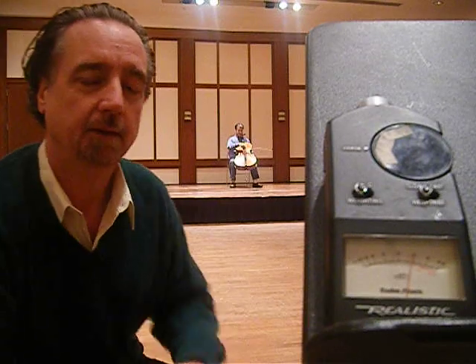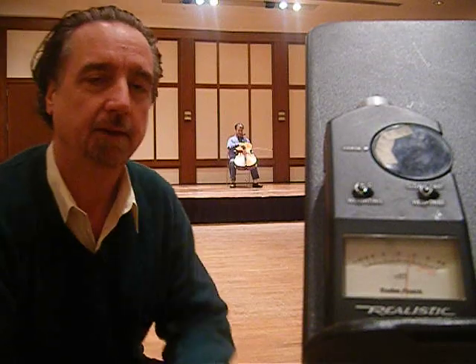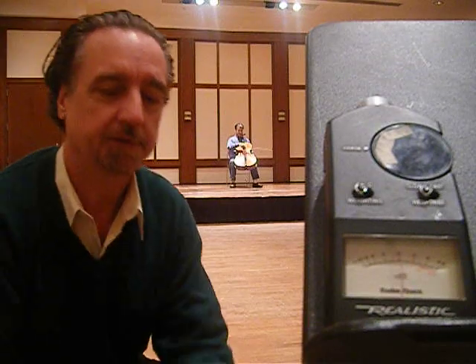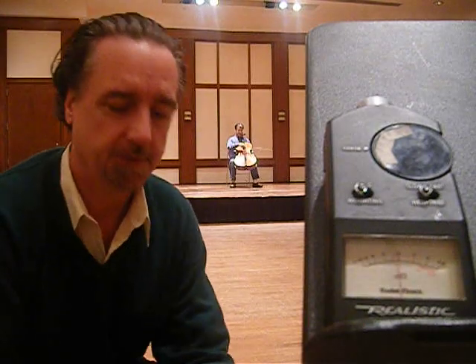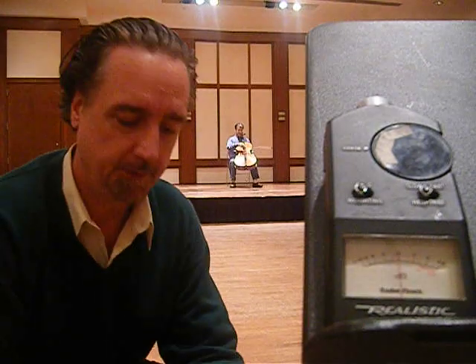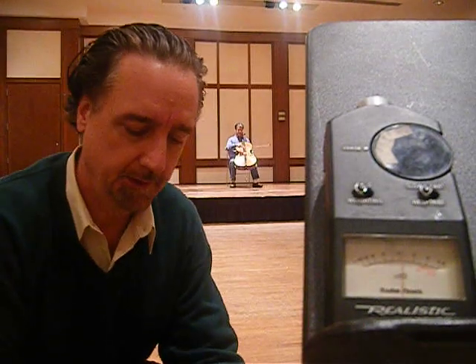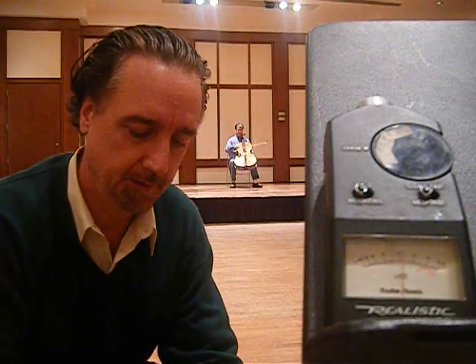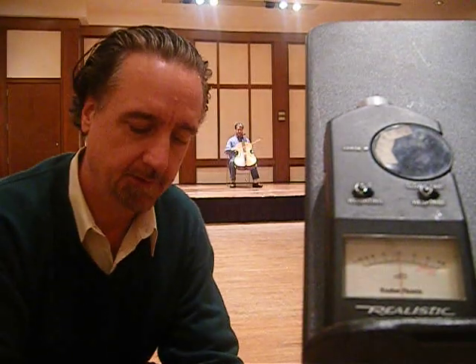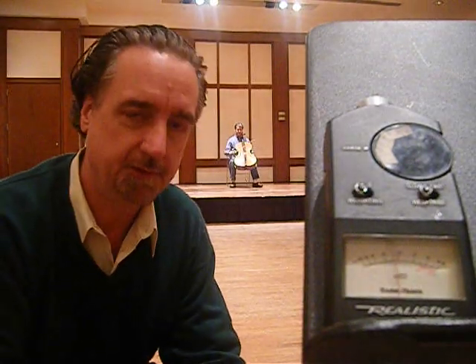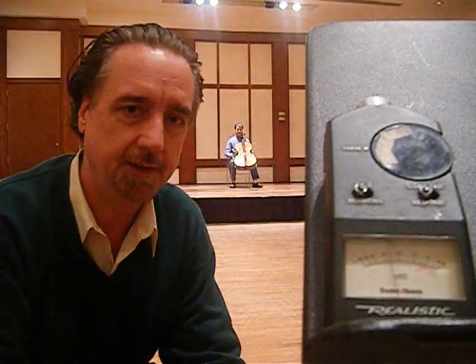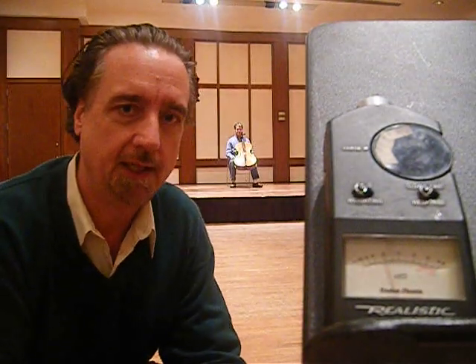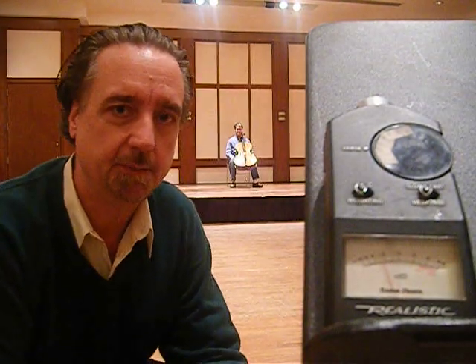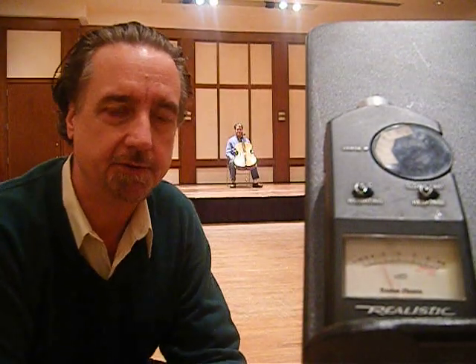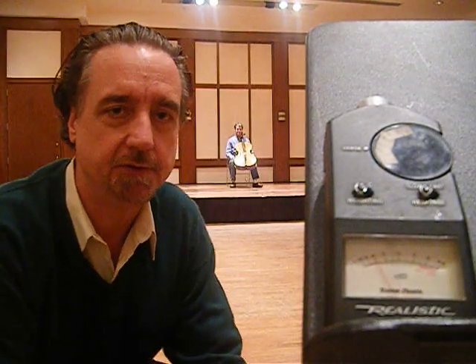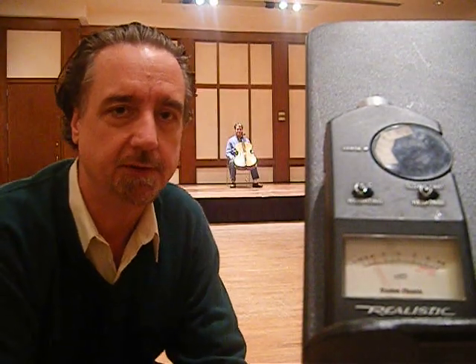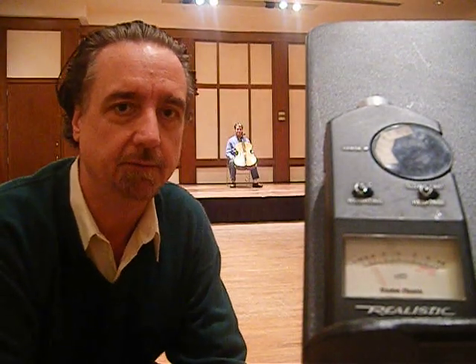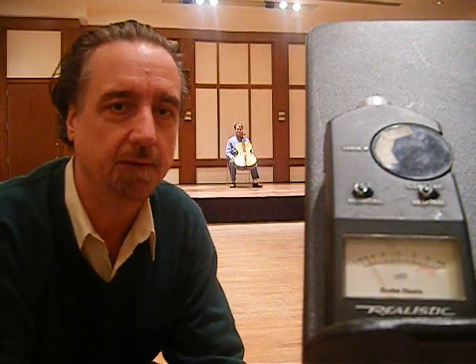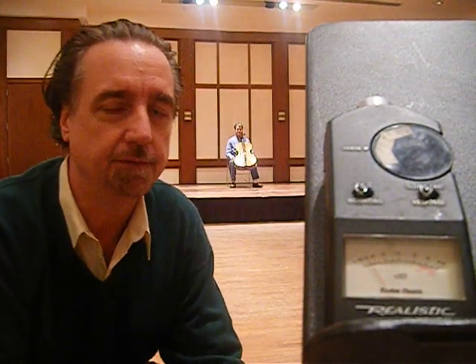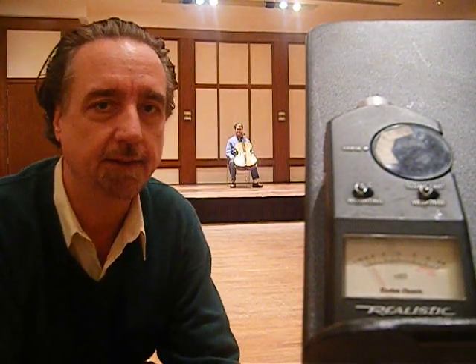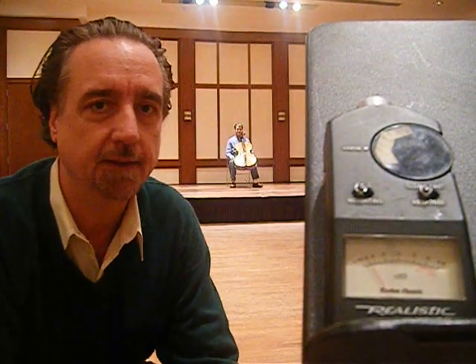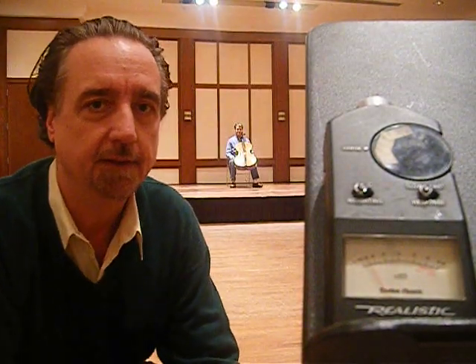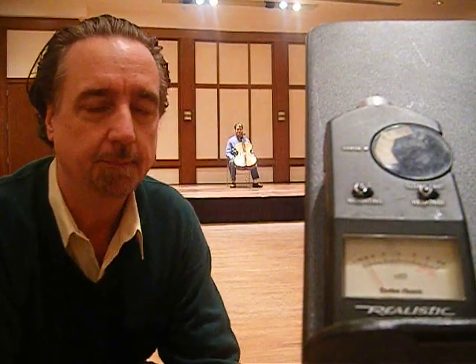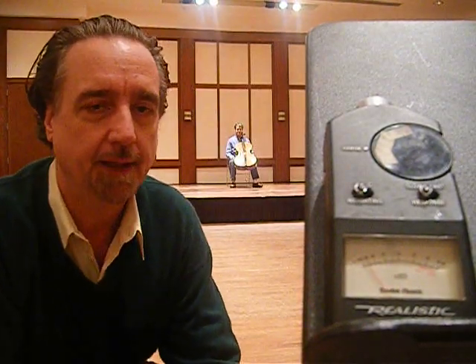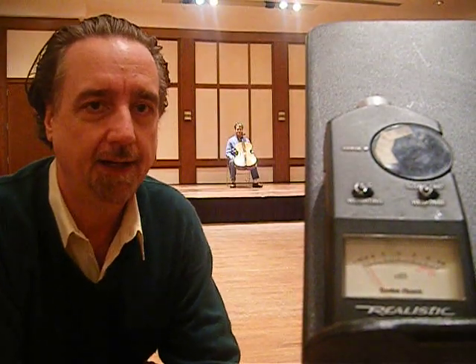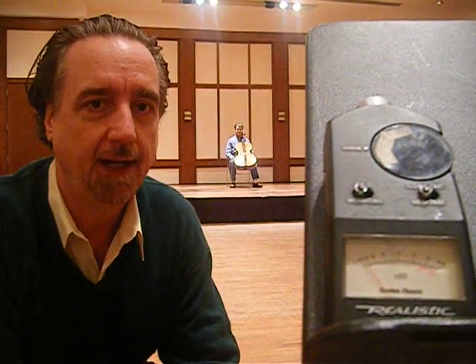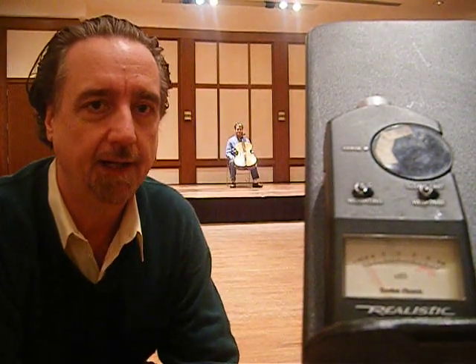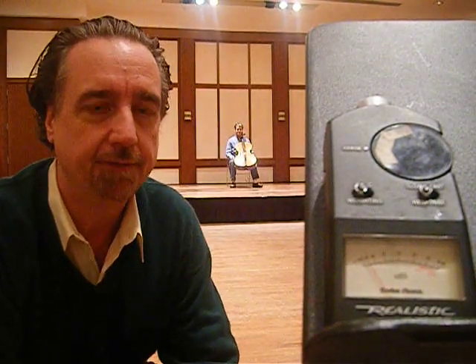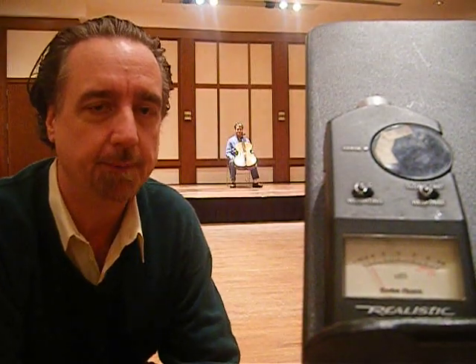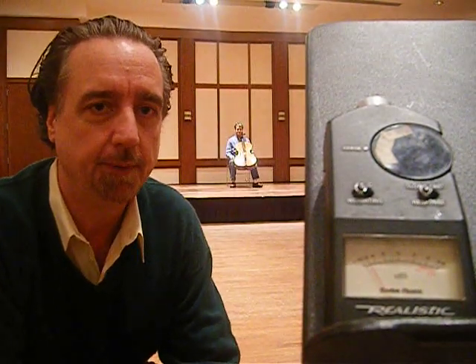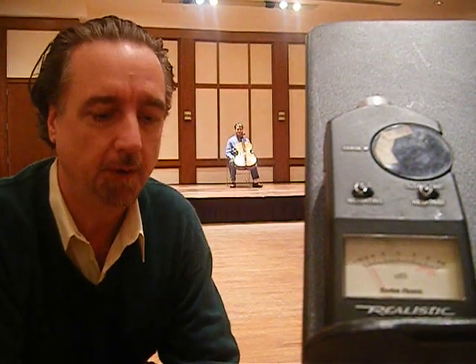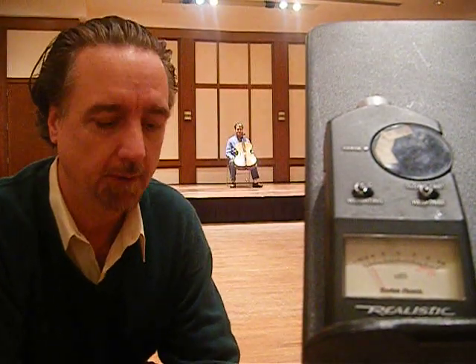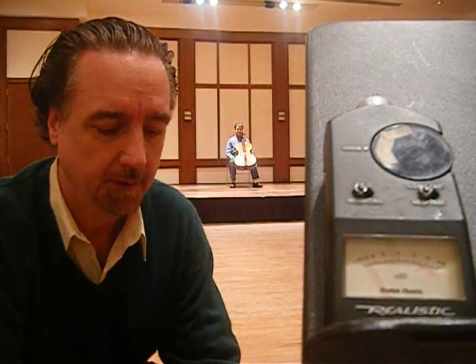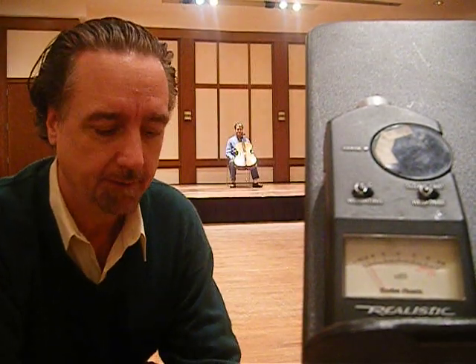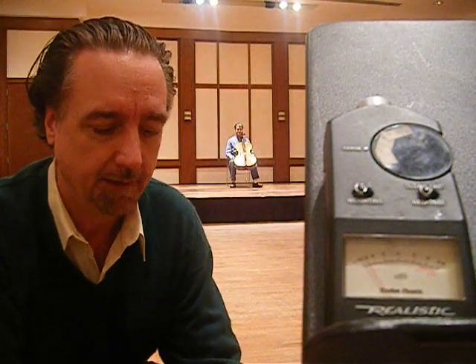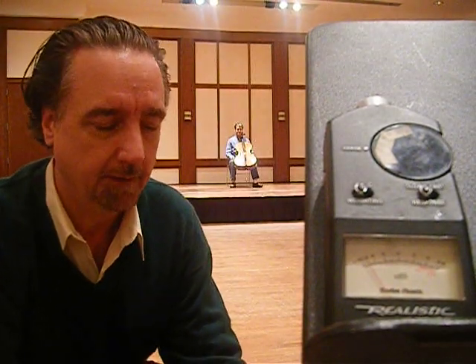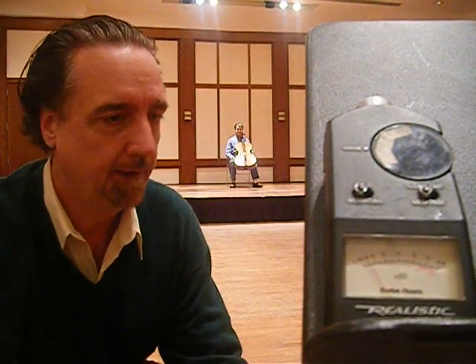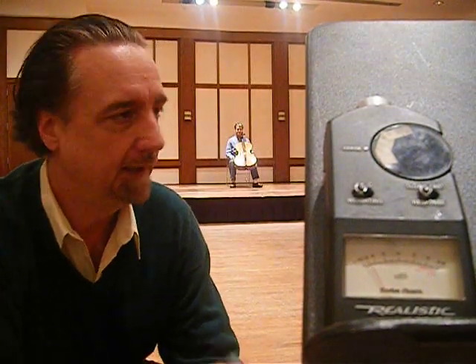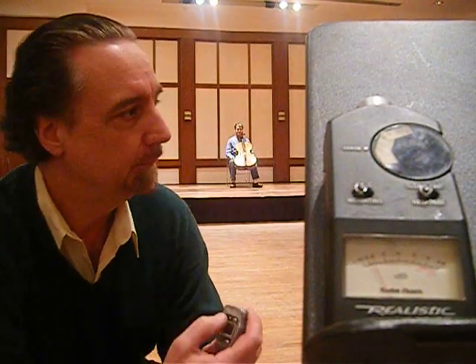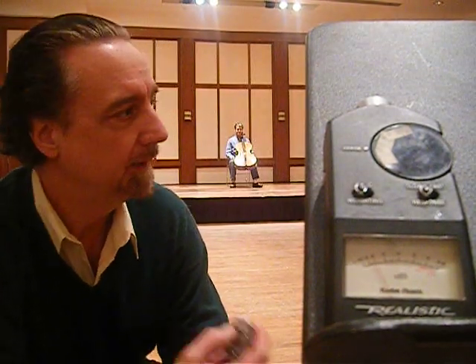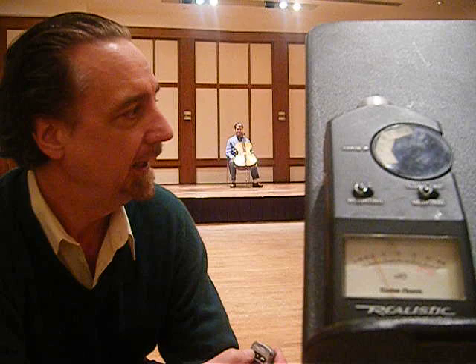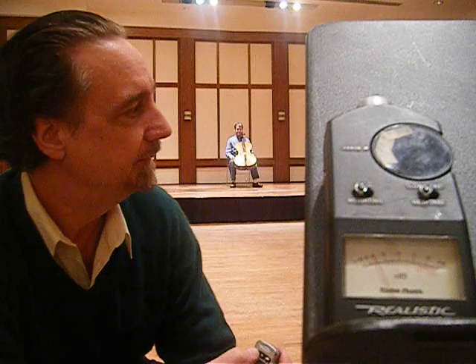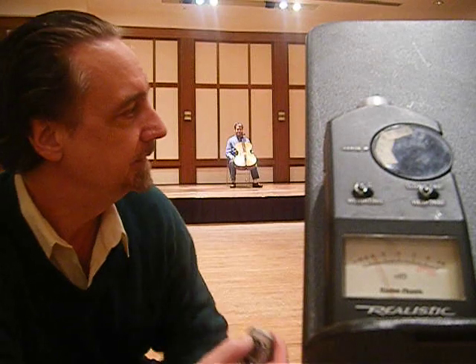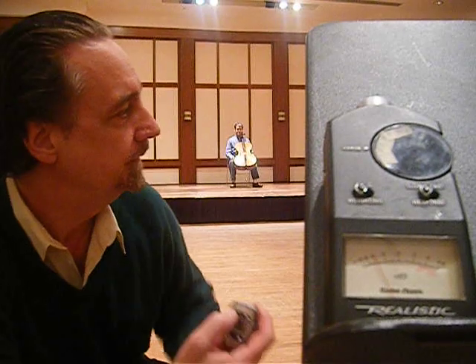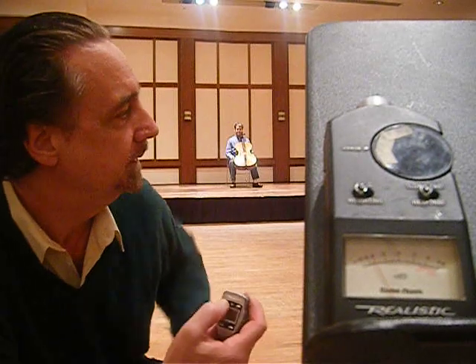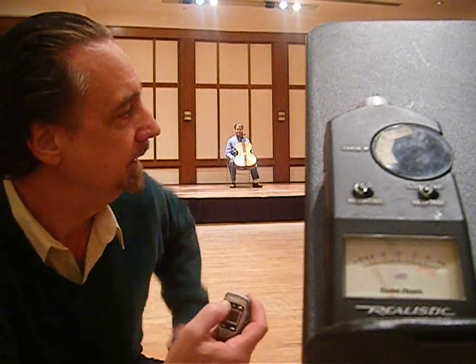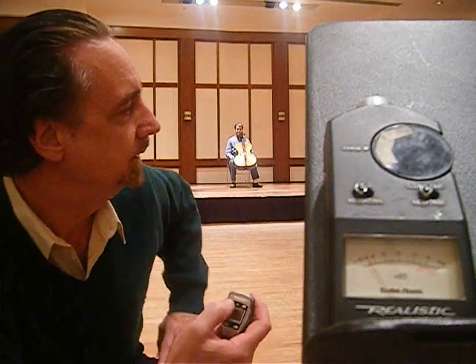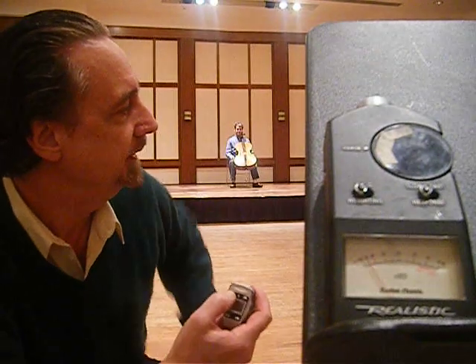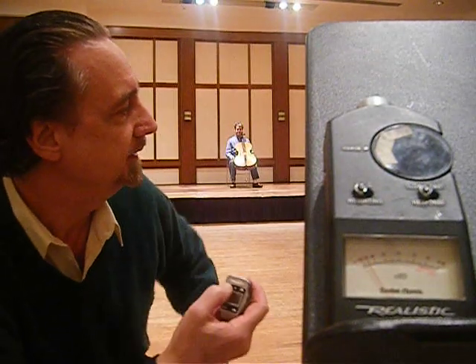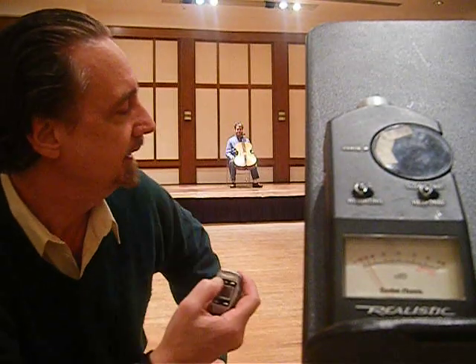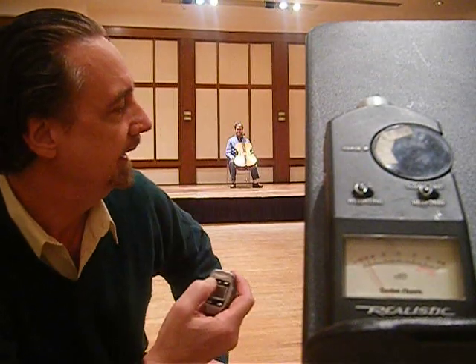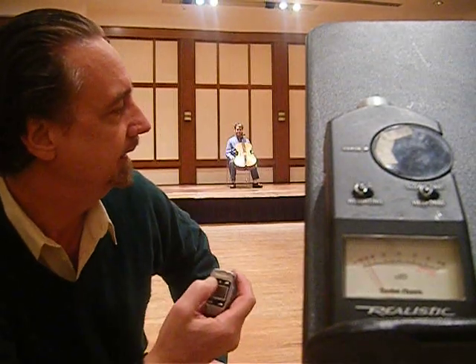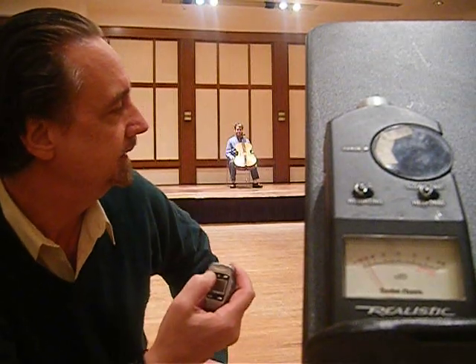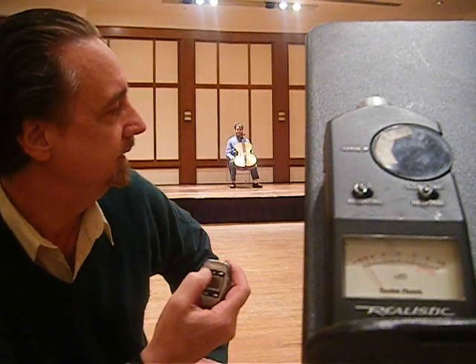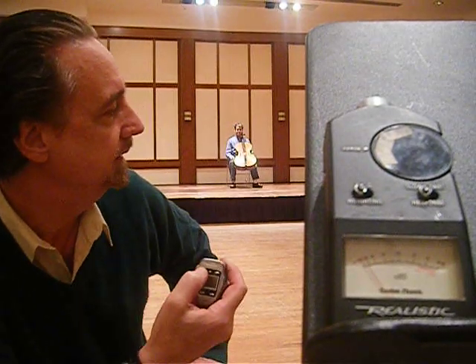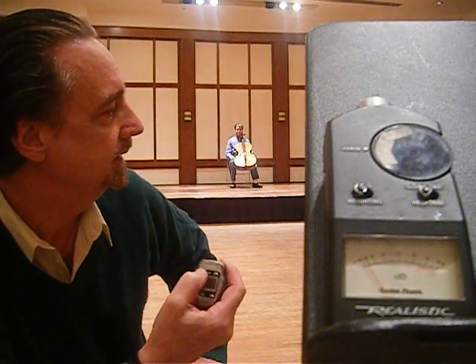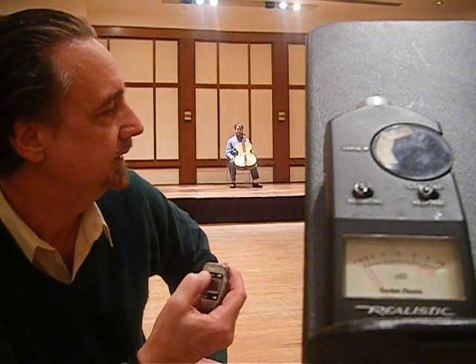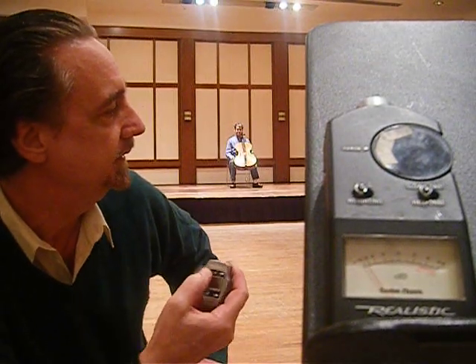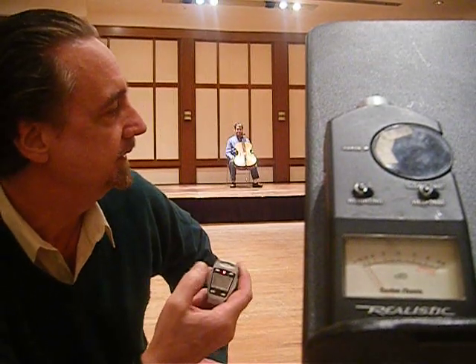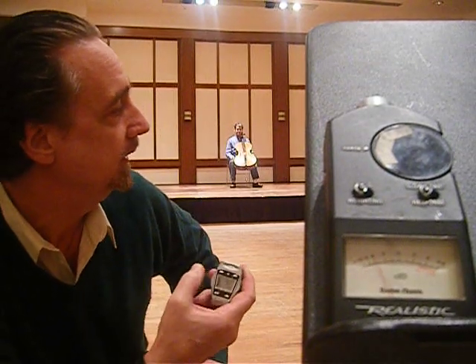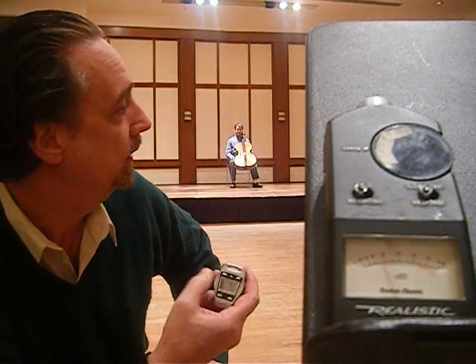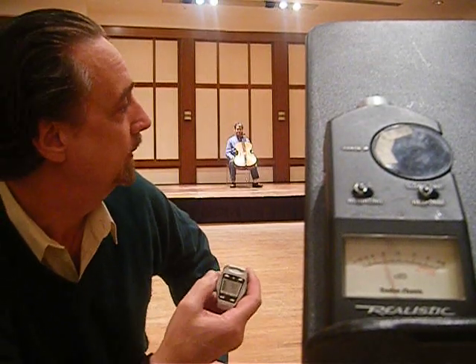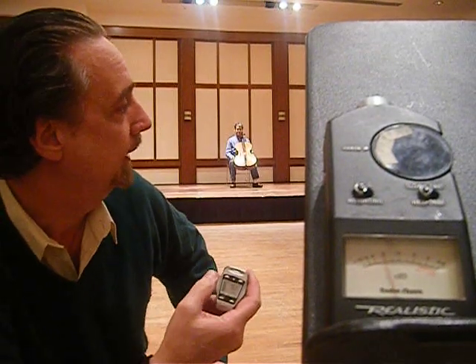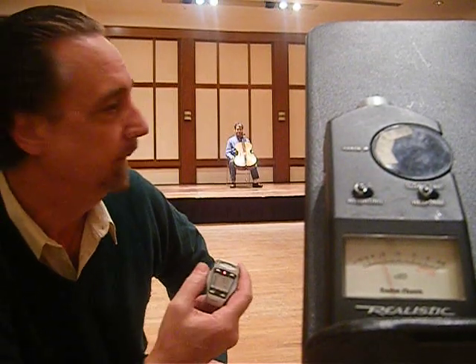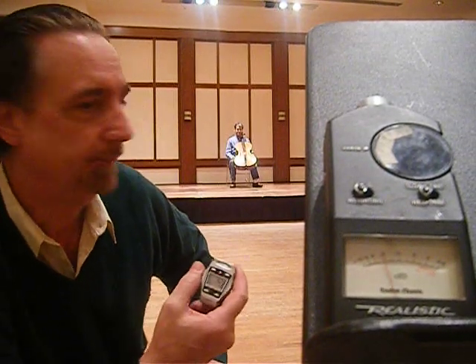Okay, so you can see Adam is using roughly about half the bow. Now, Adam, what happens if you increase that to using the whole bow?